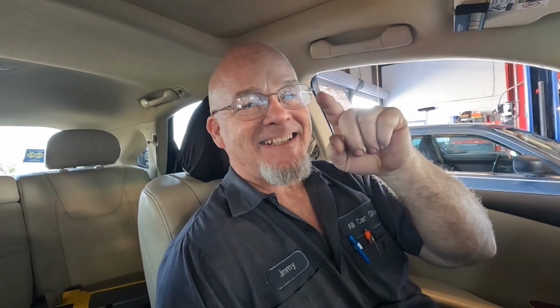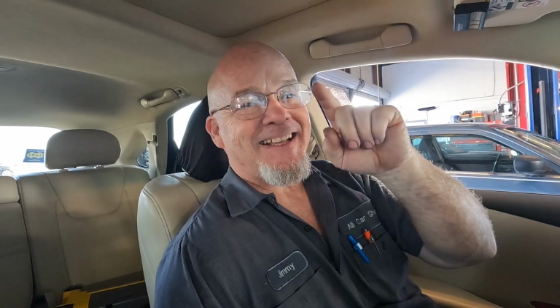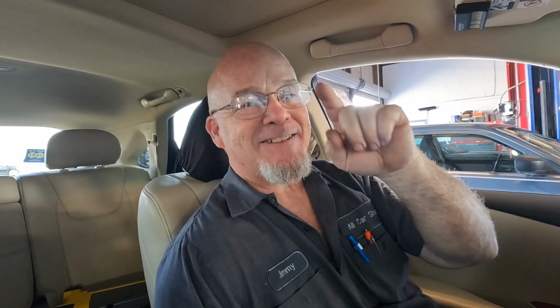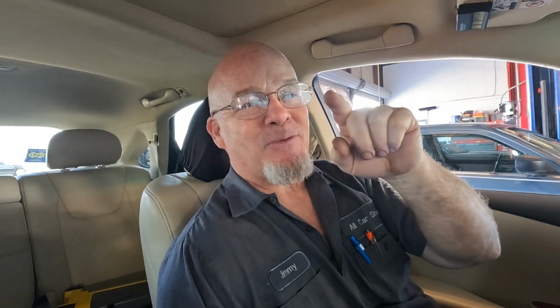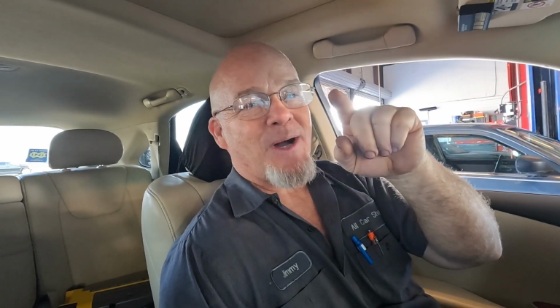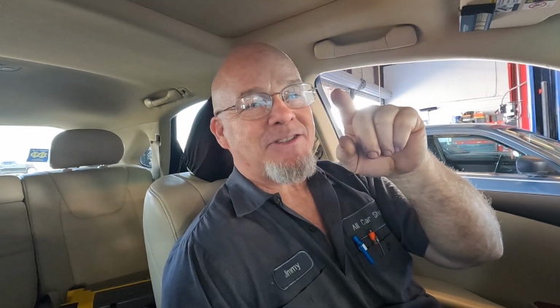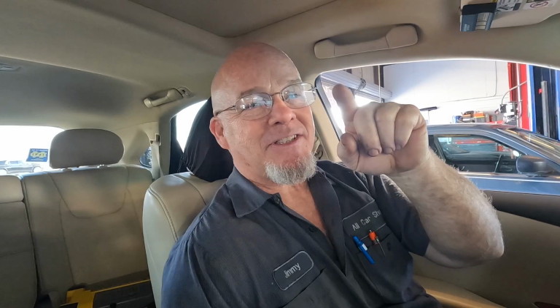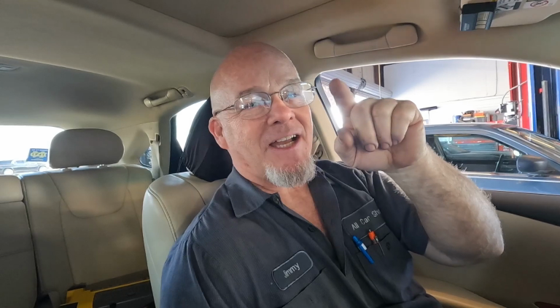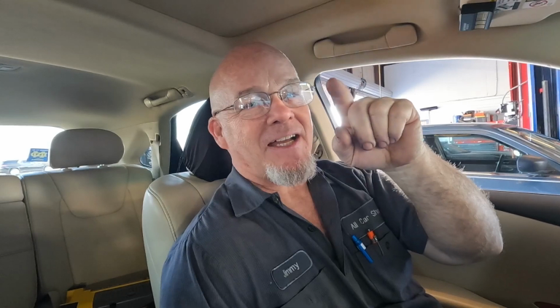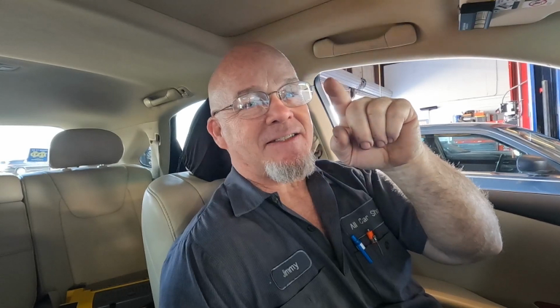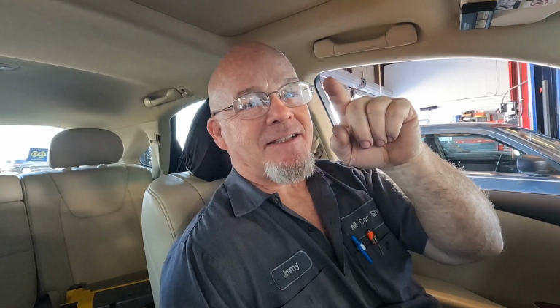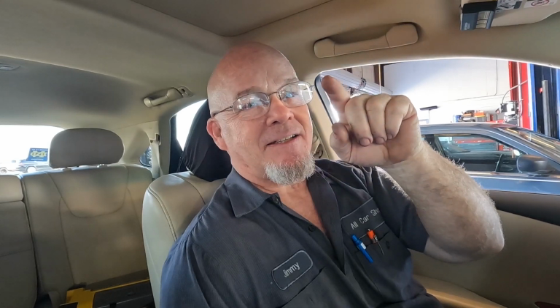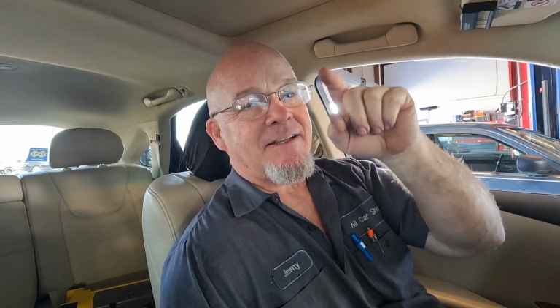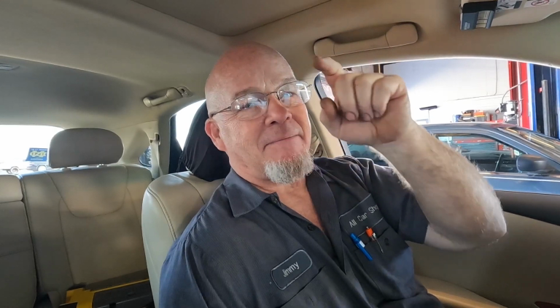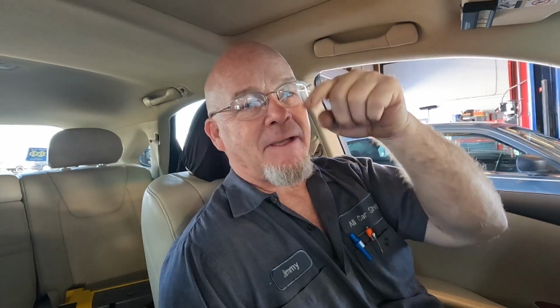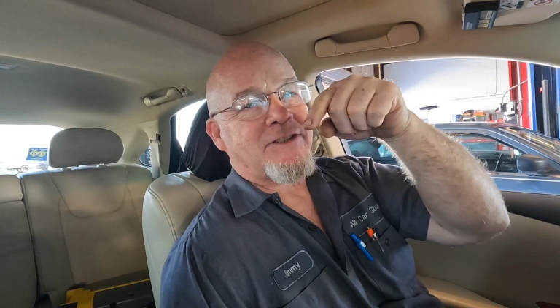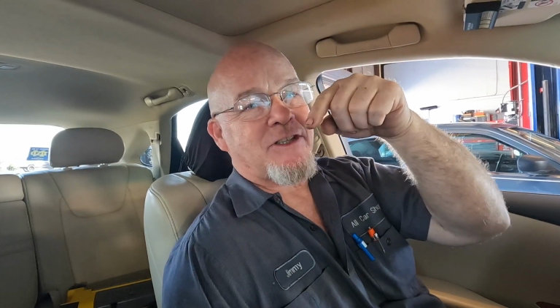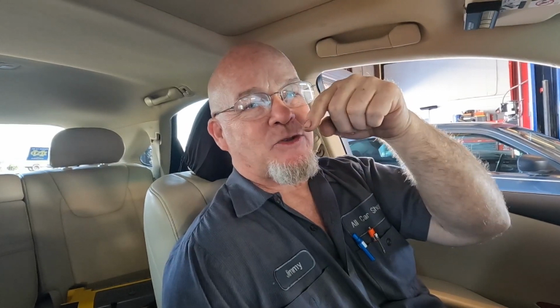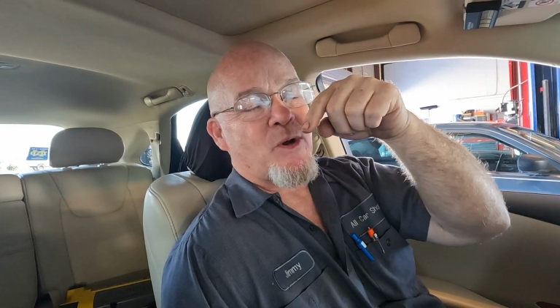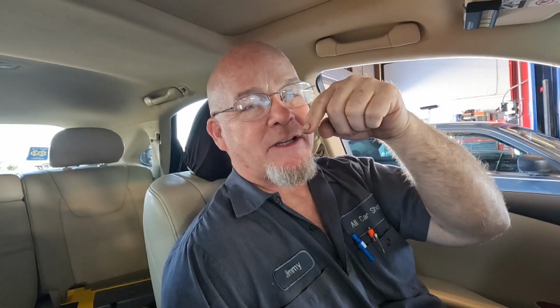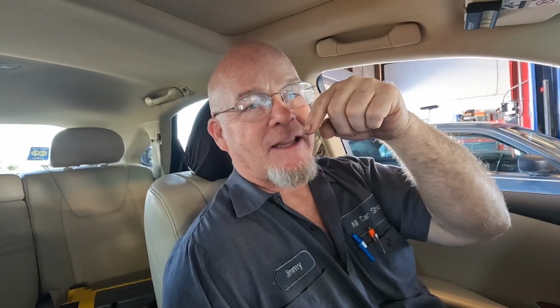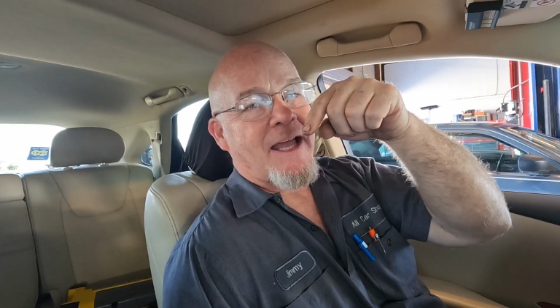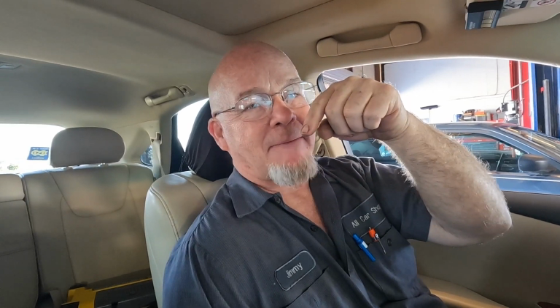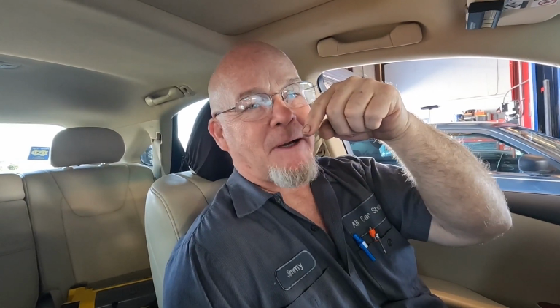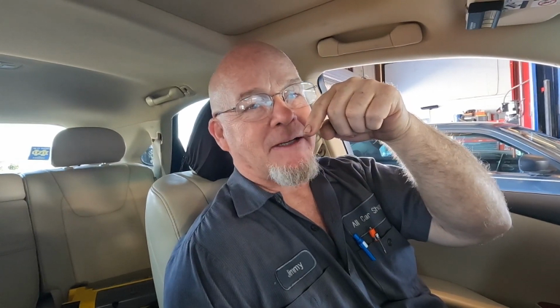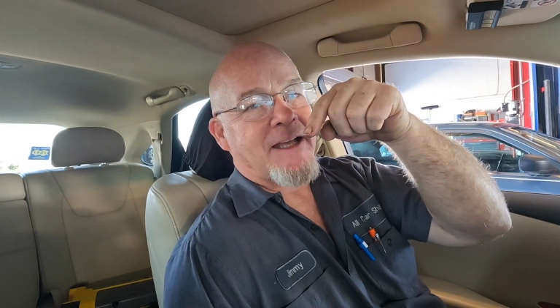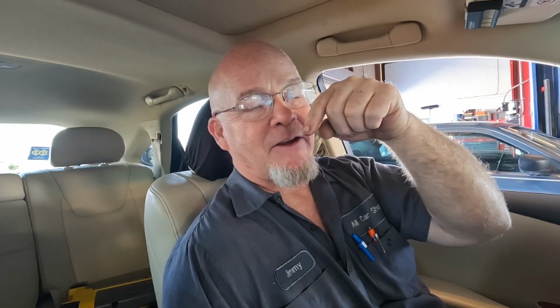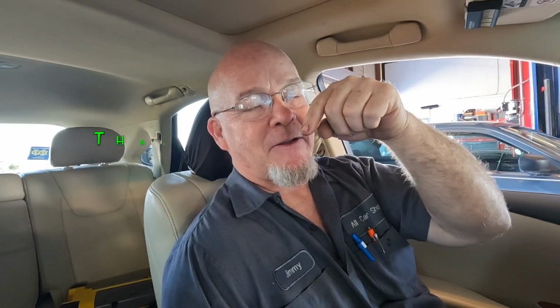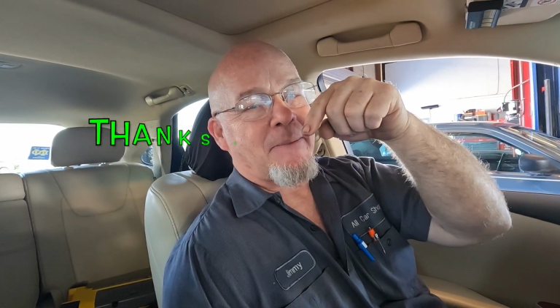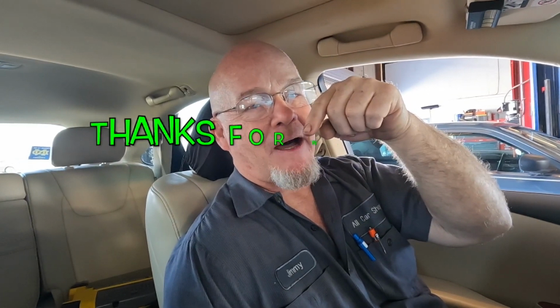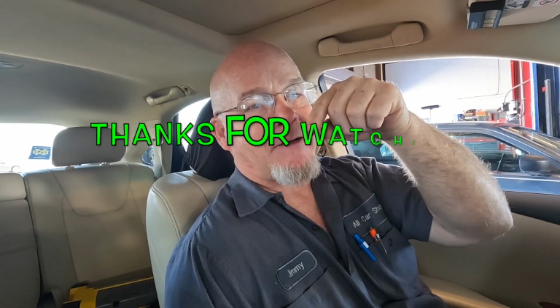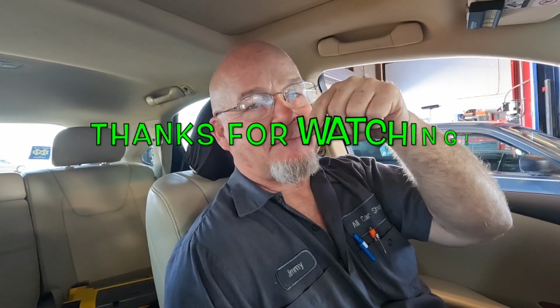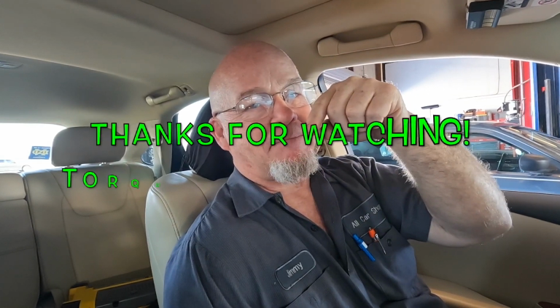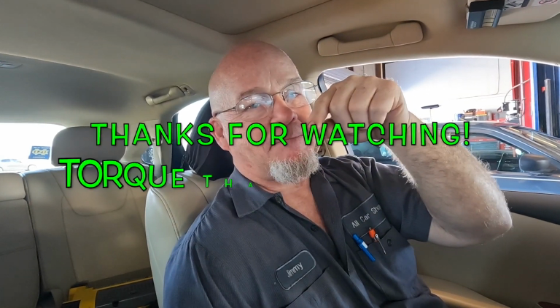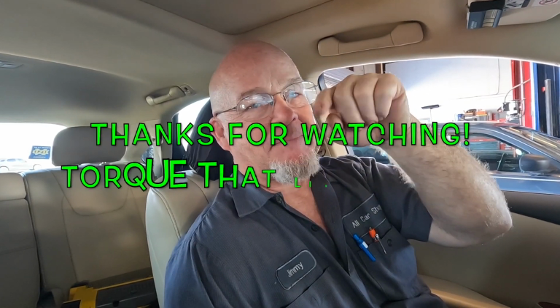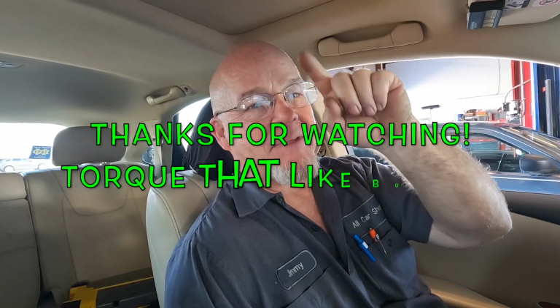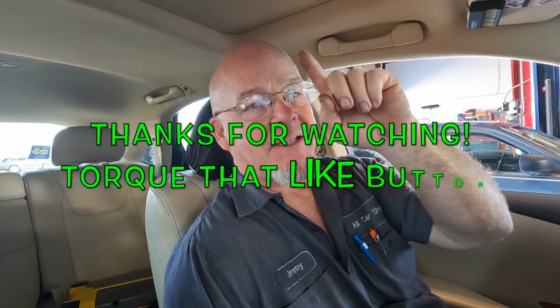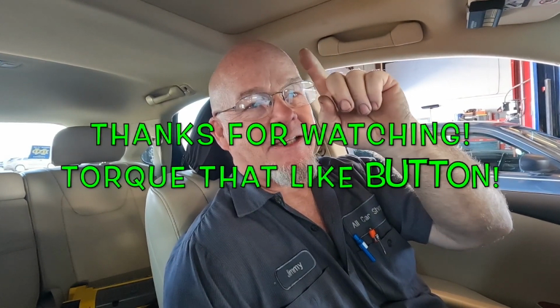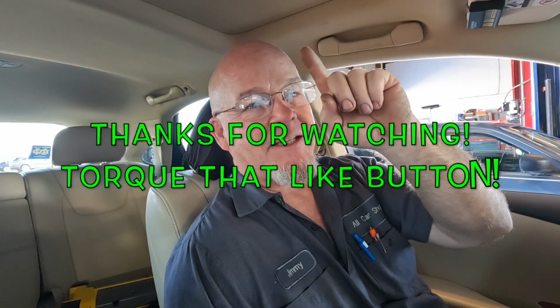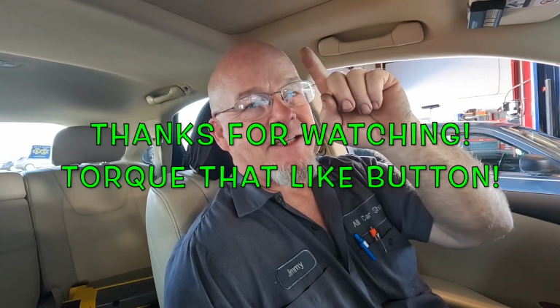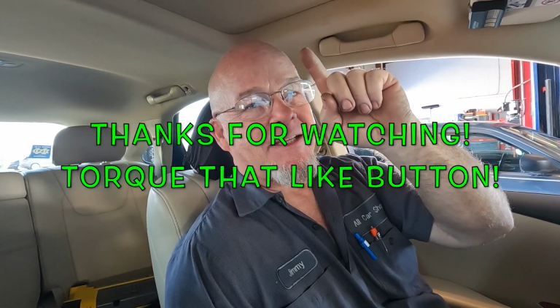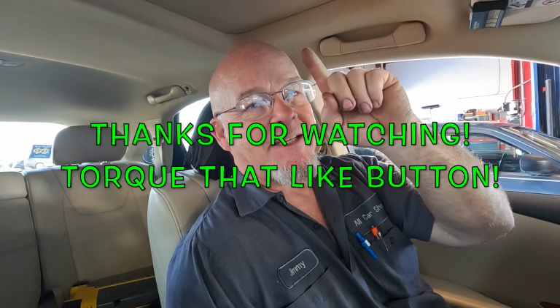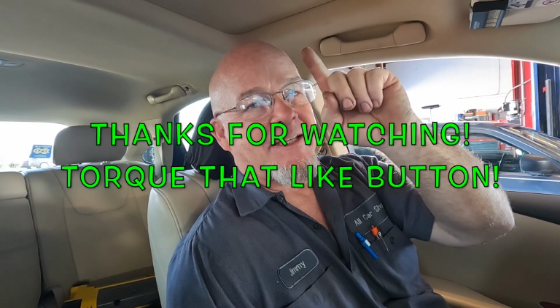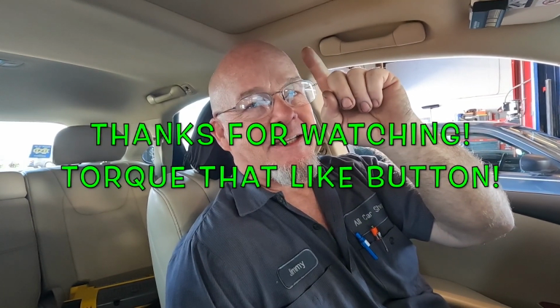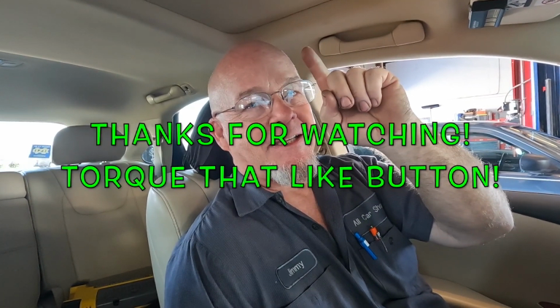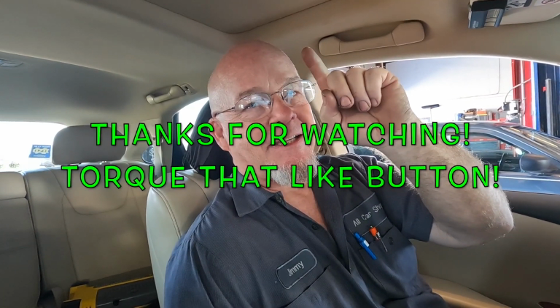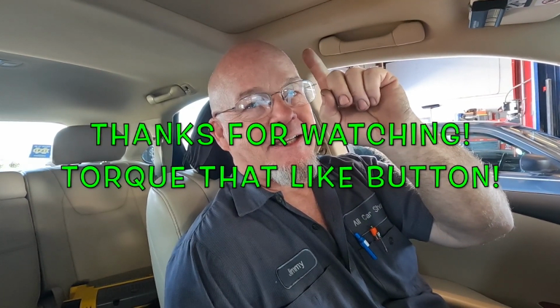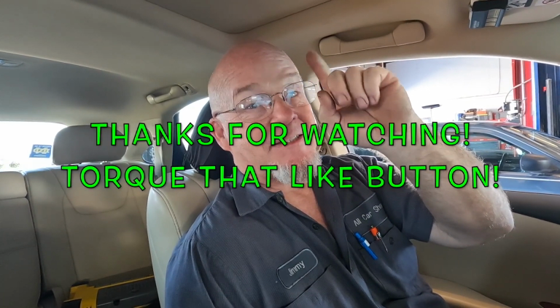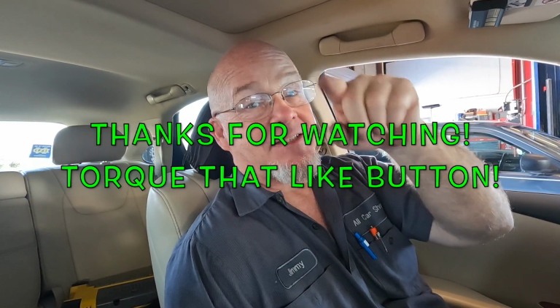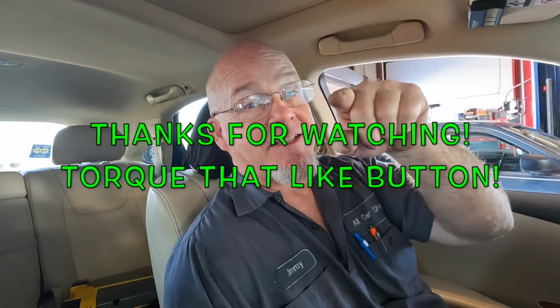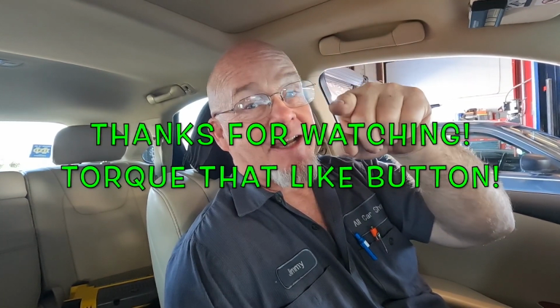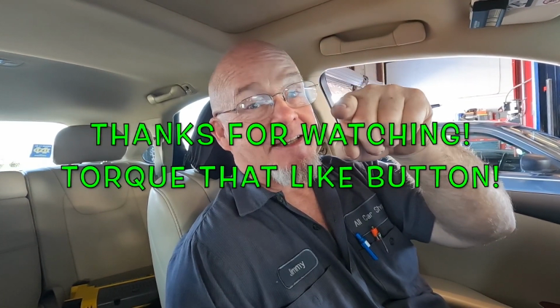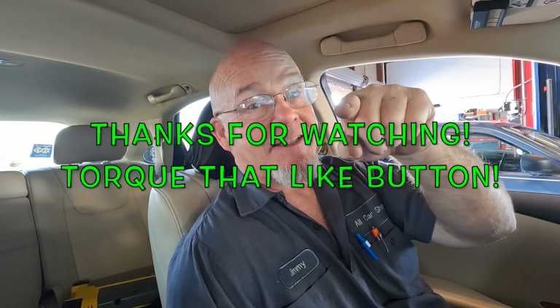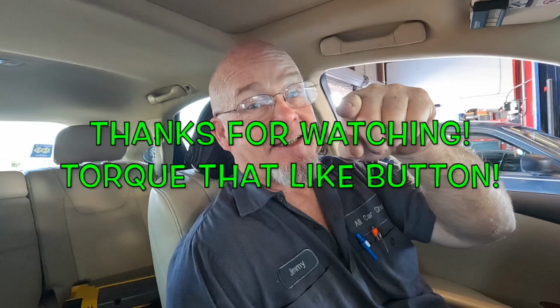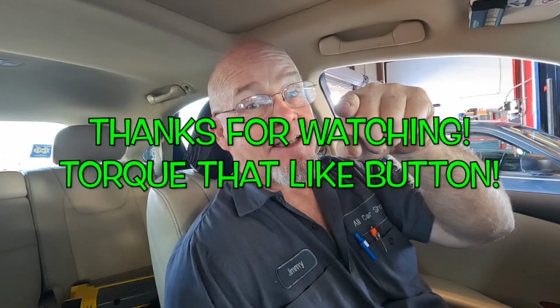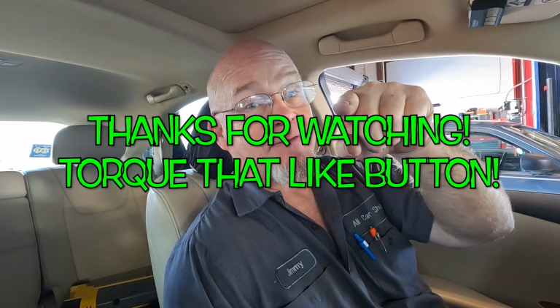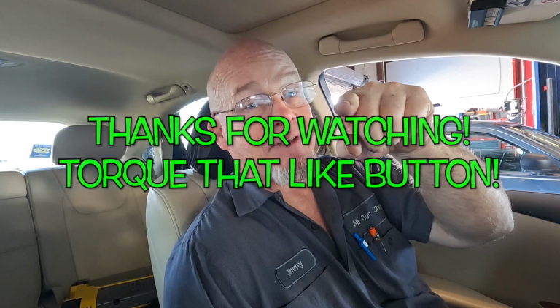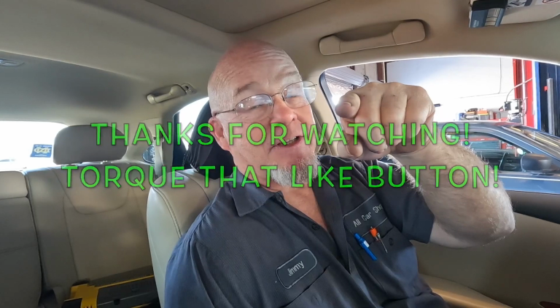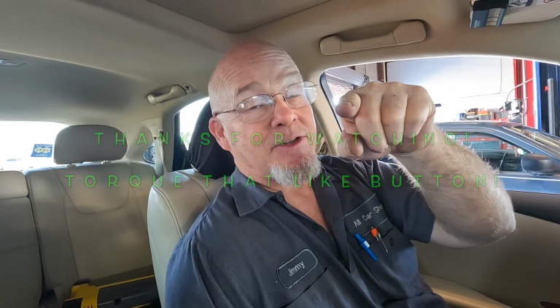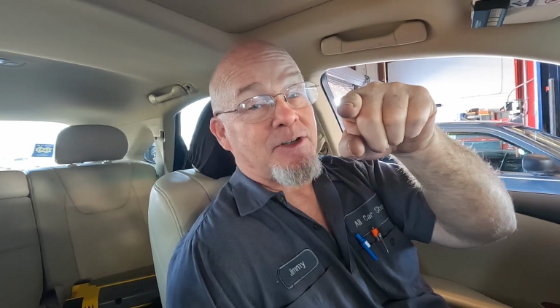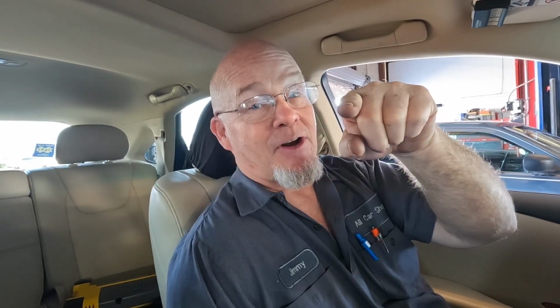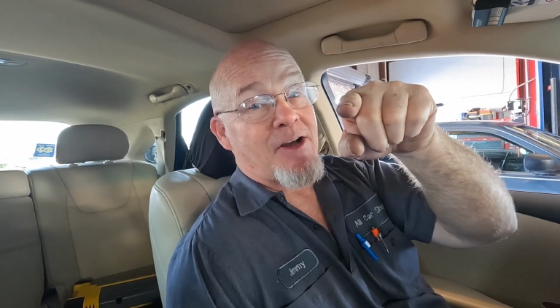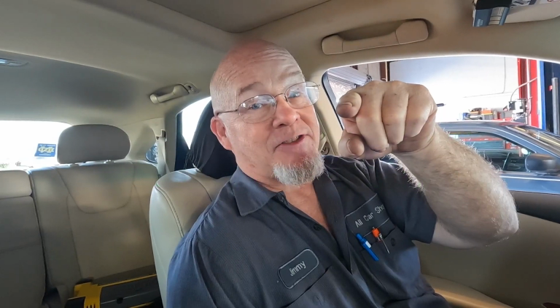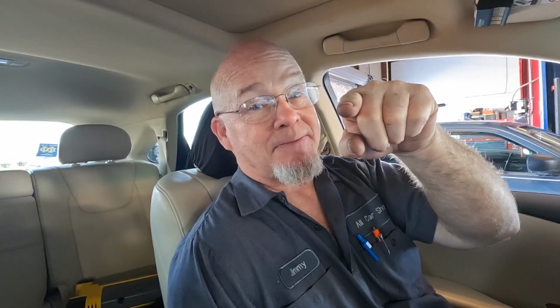Thanks for watching, guys — make sure you torque that like button down on the bottom. I'll see you guys in the next video. You're awesome!